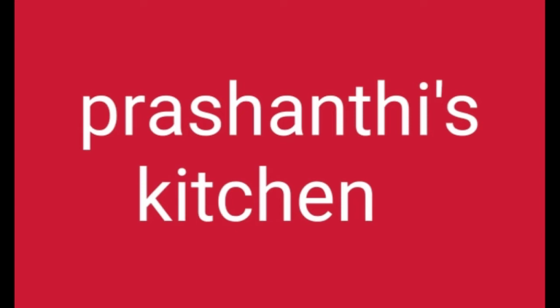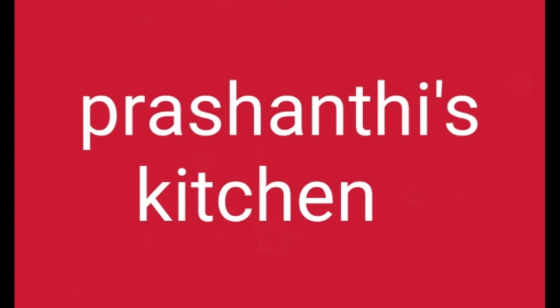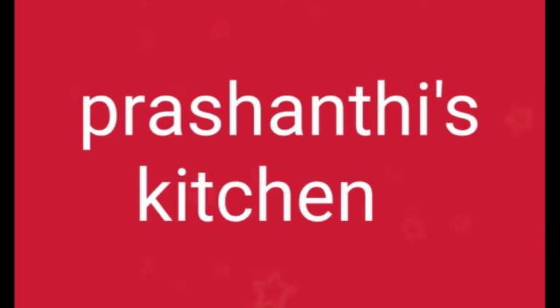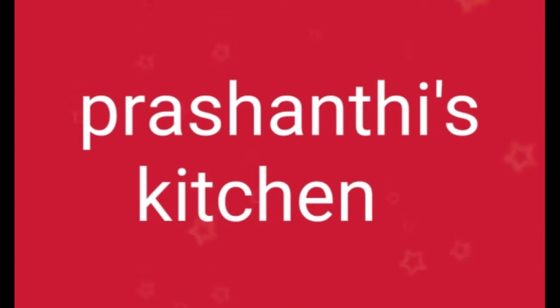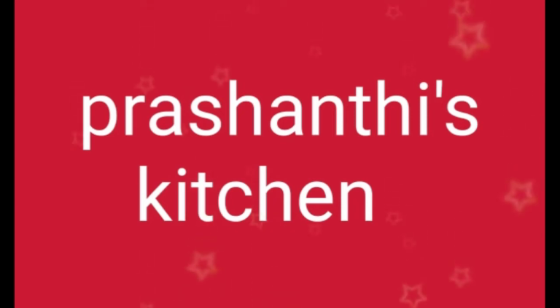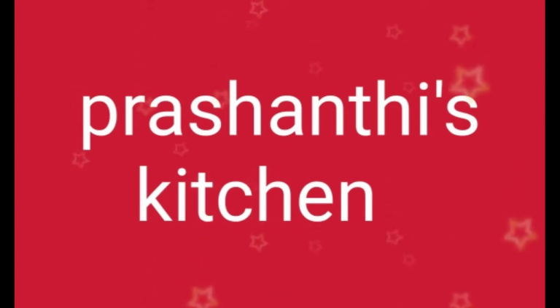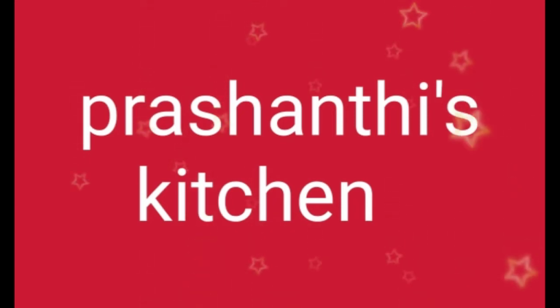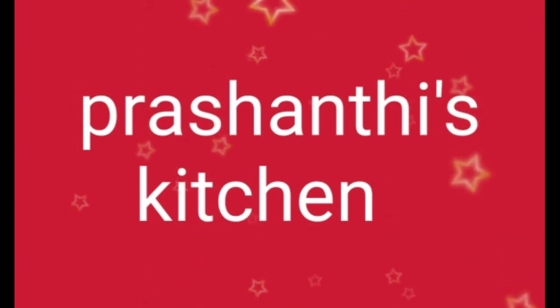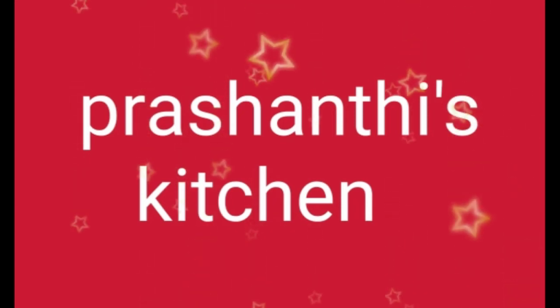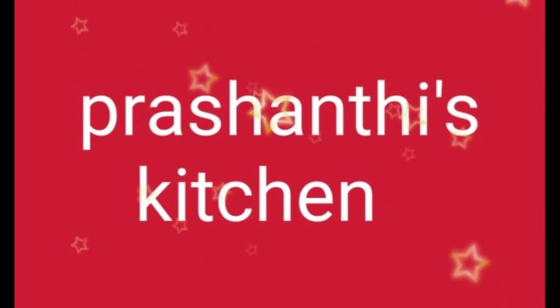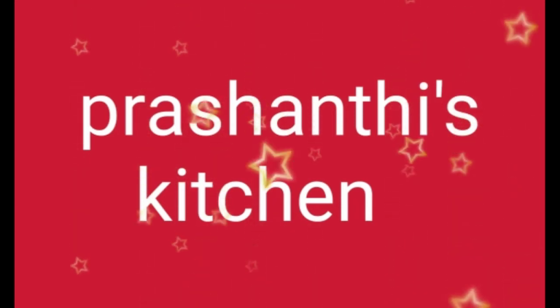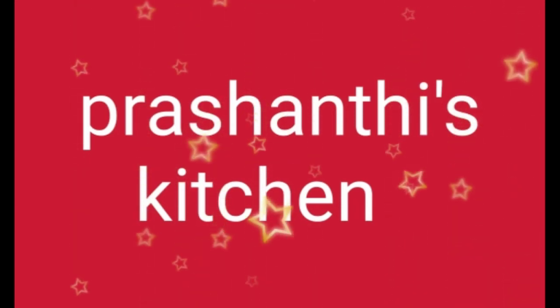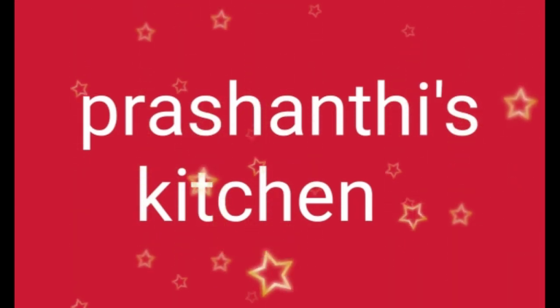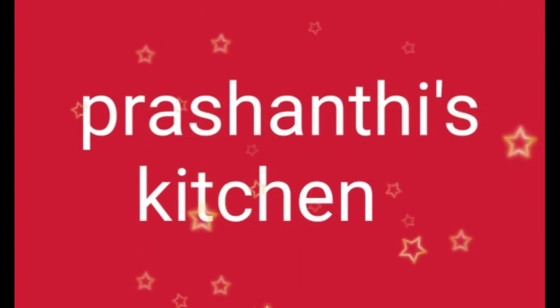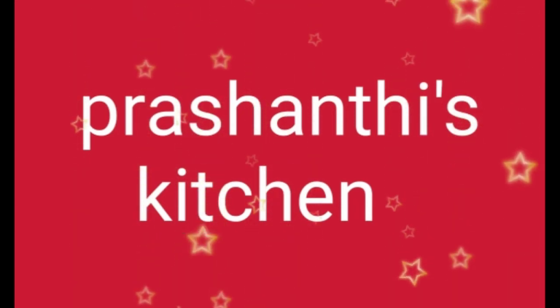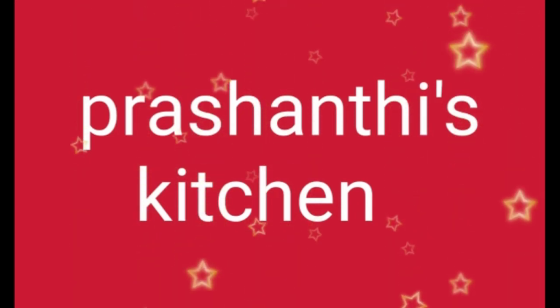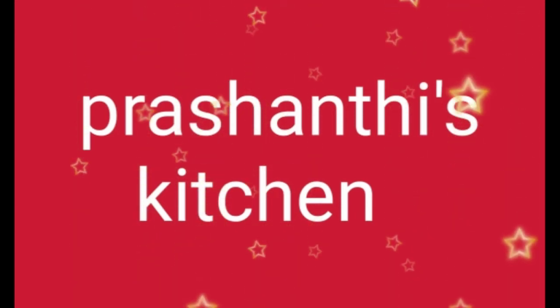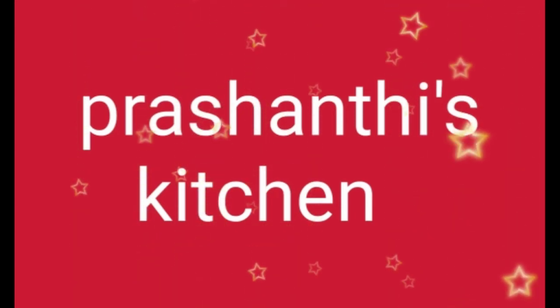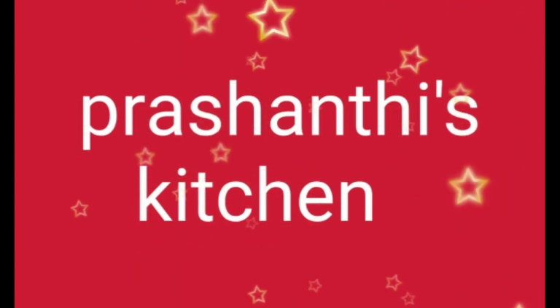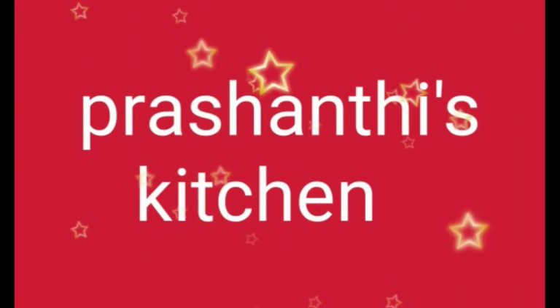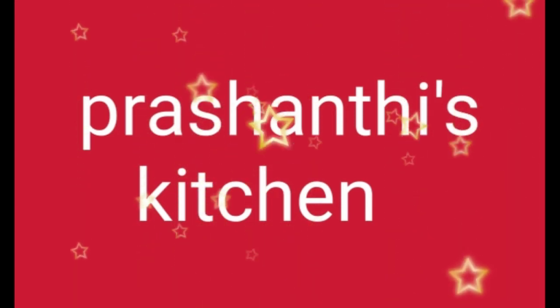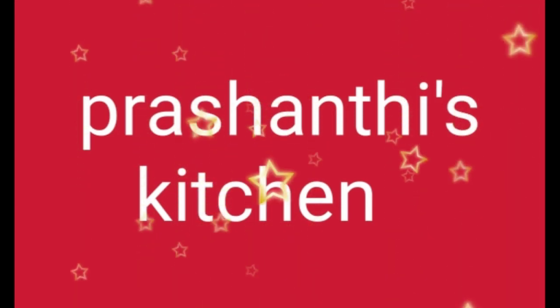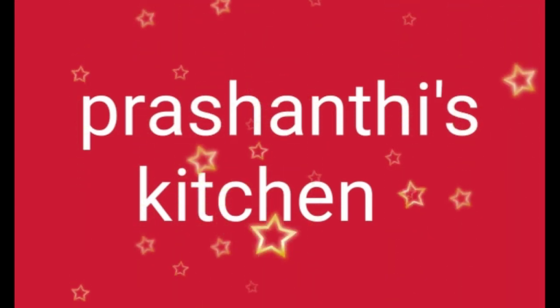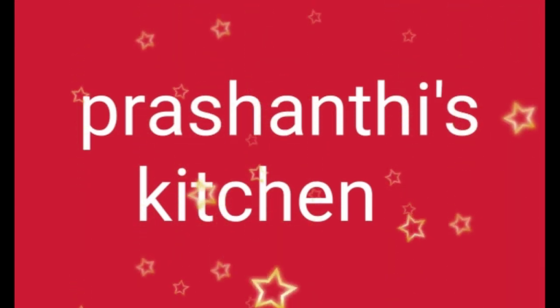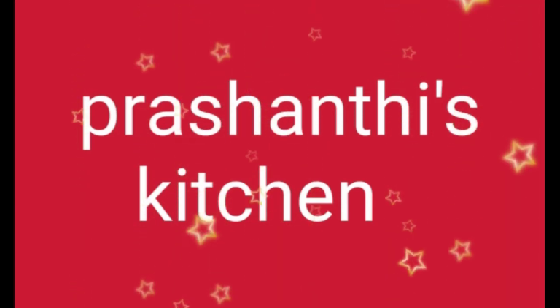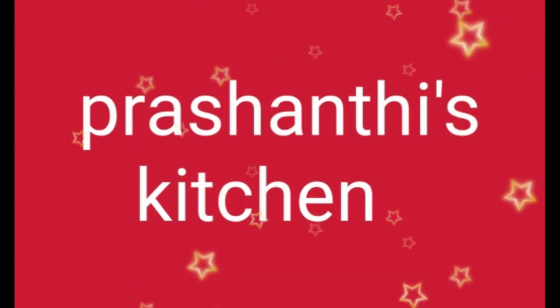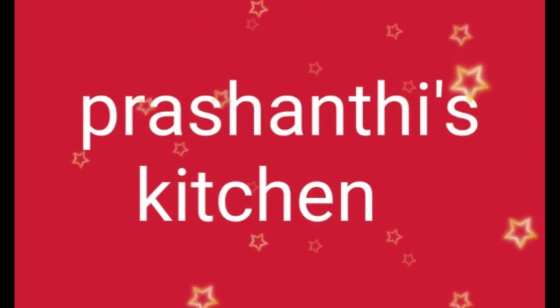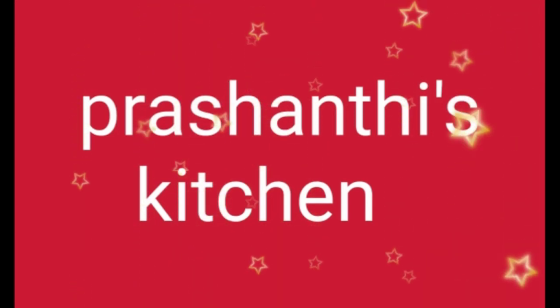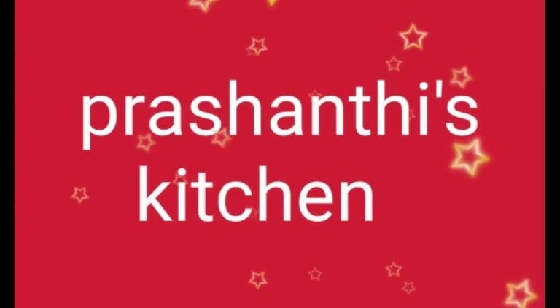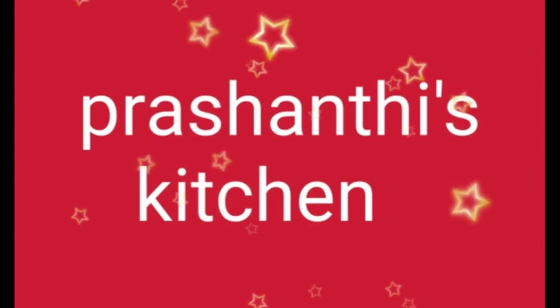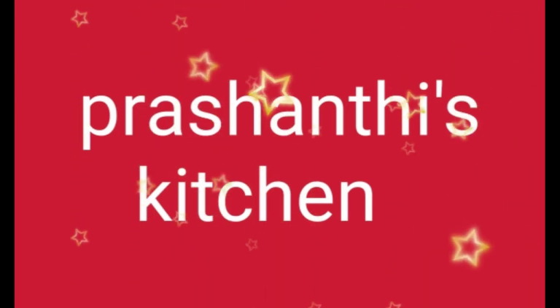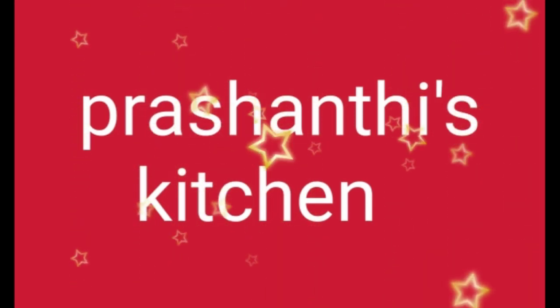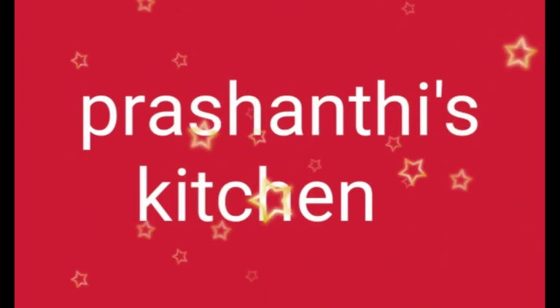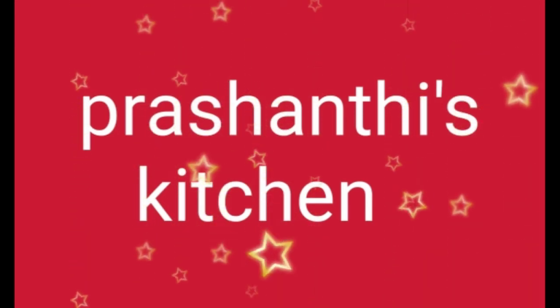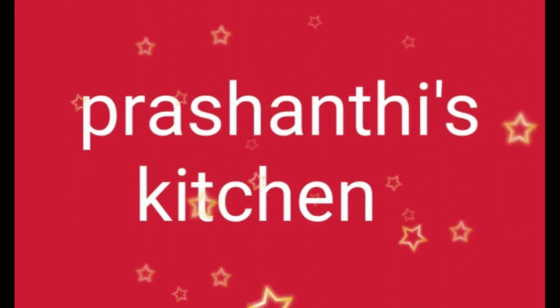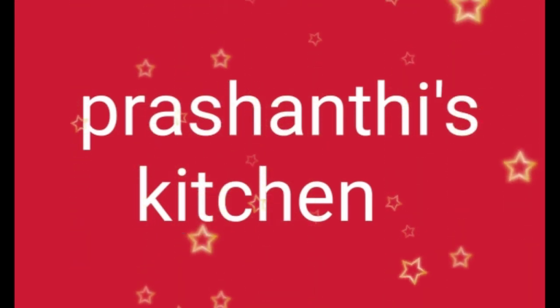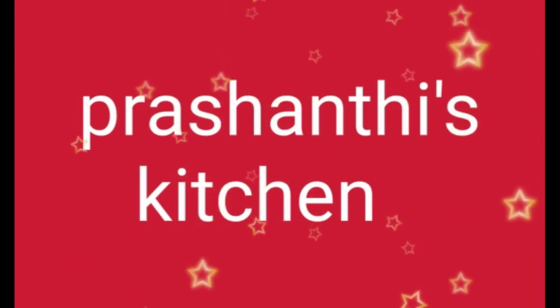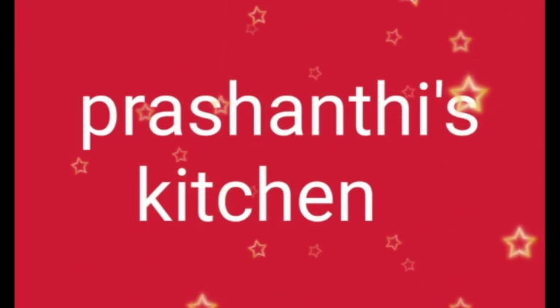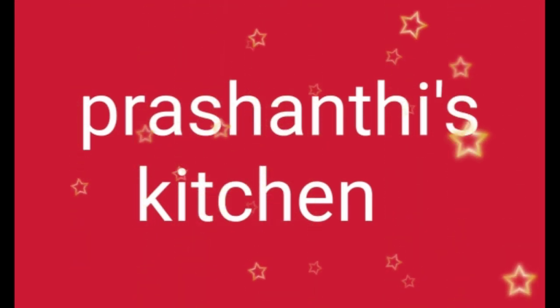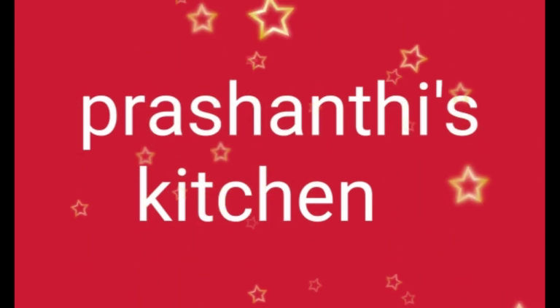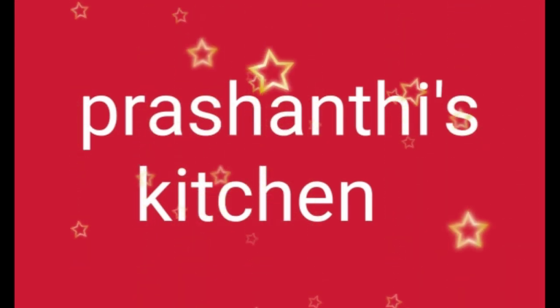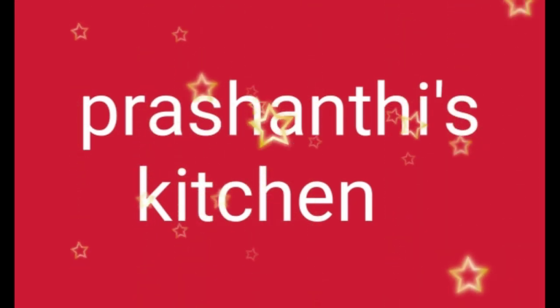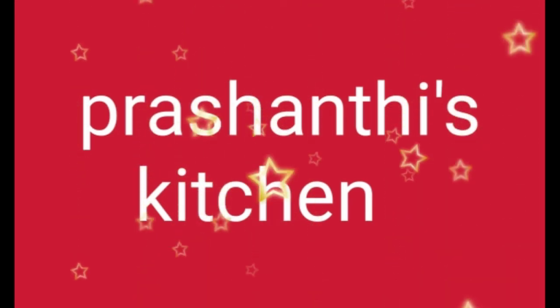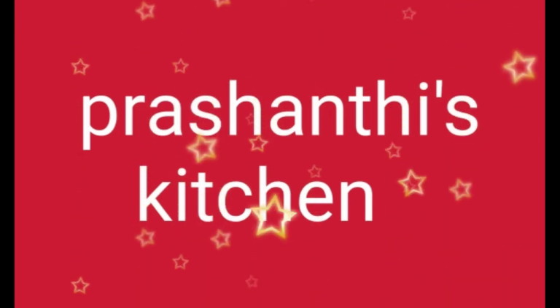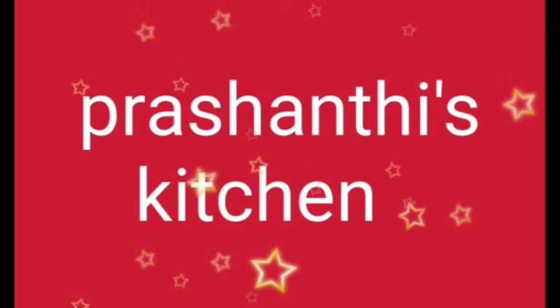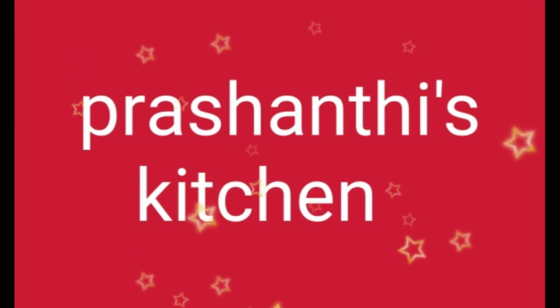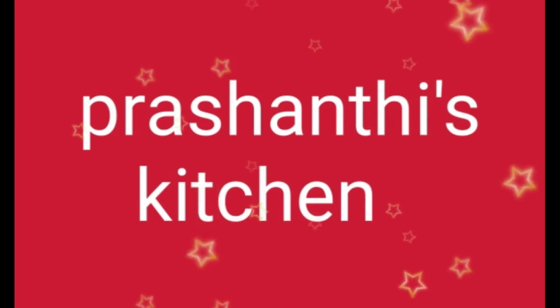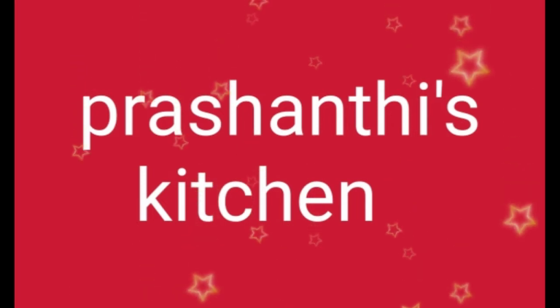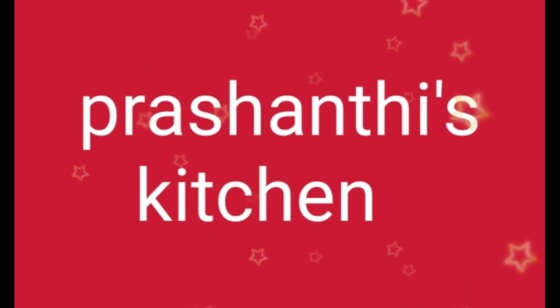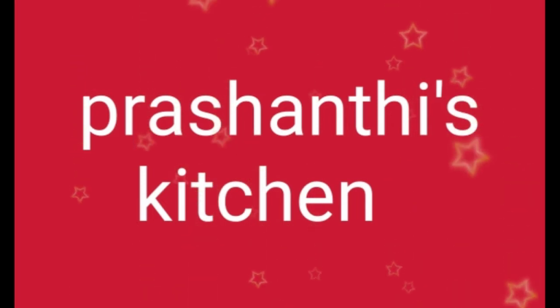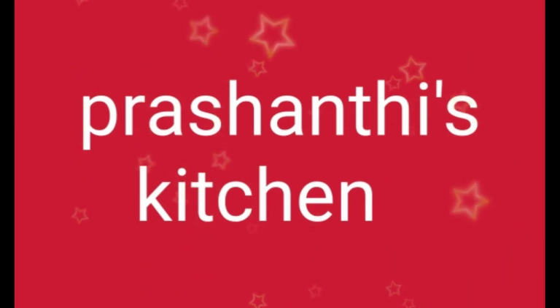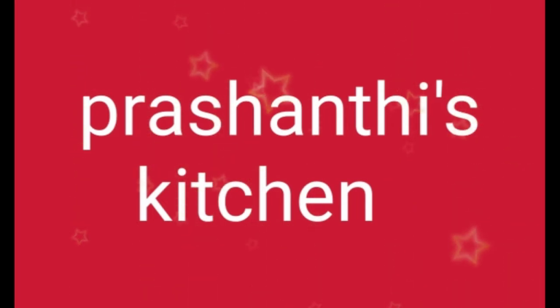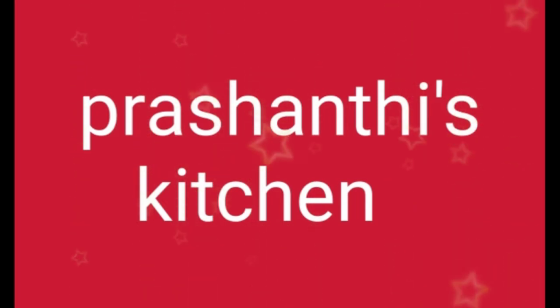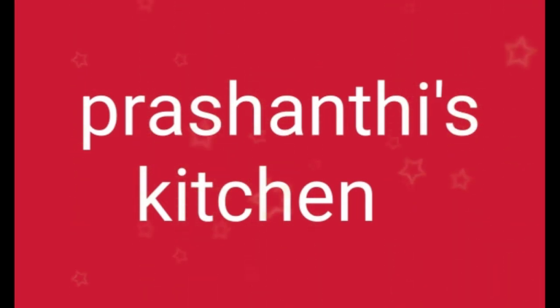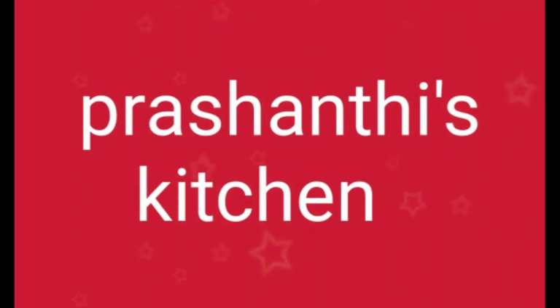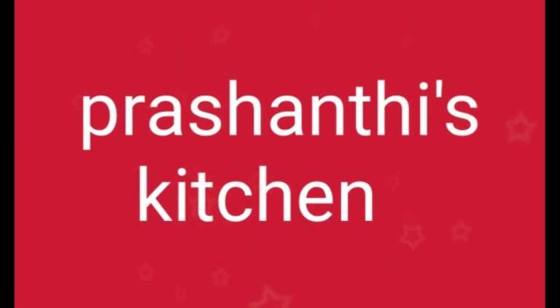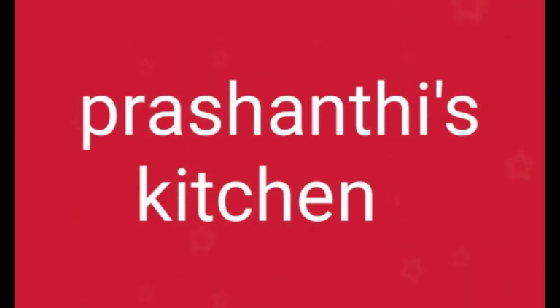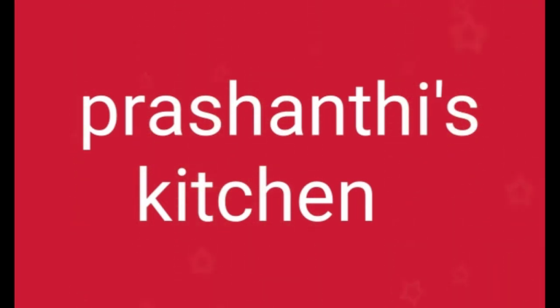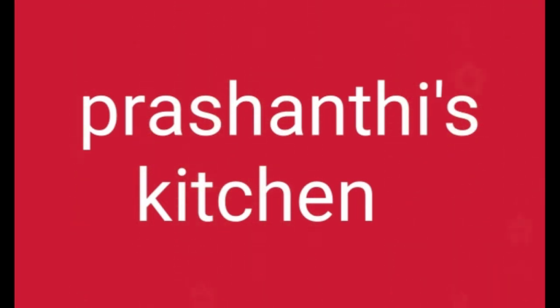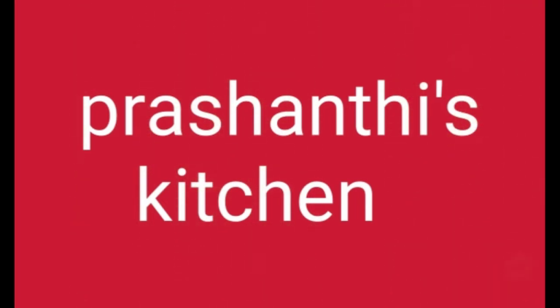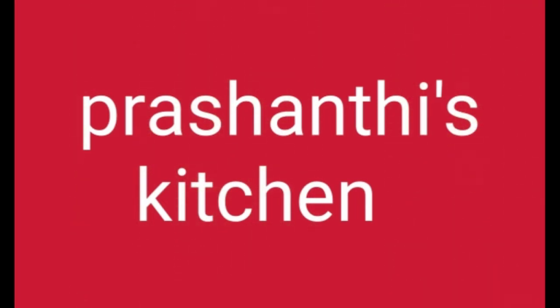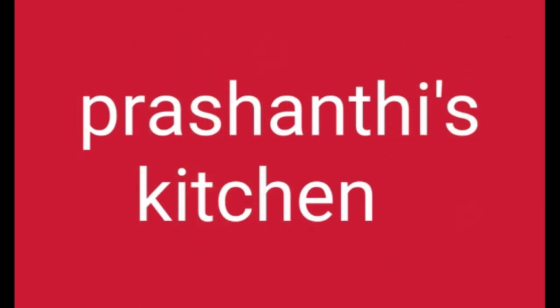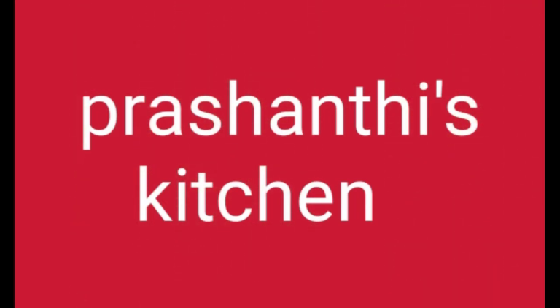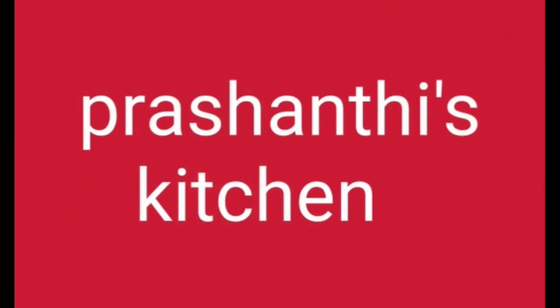Hi Andy, Namaste. Welcome back to Prashanthi Kitchen. I am Prashanthi. Friends, we have a small request — please don't skip the video.